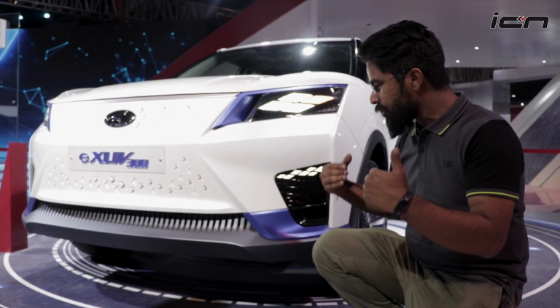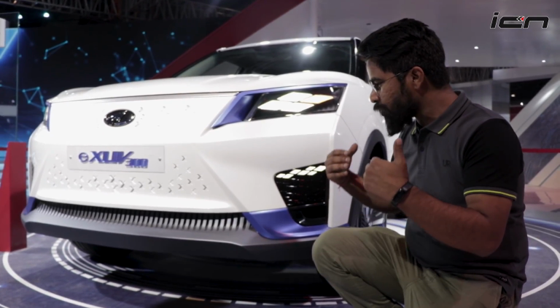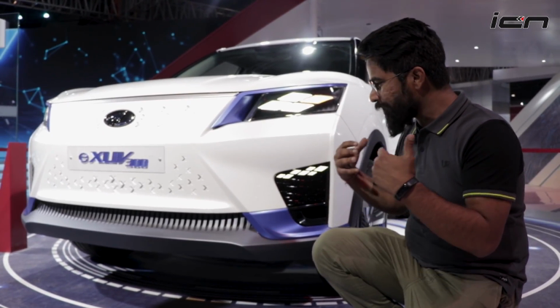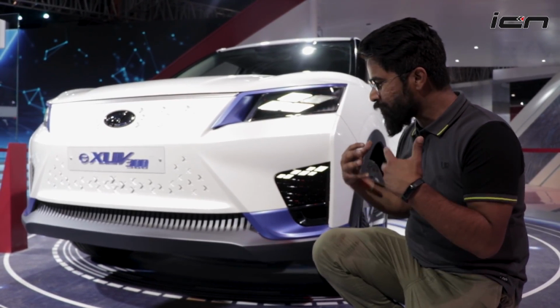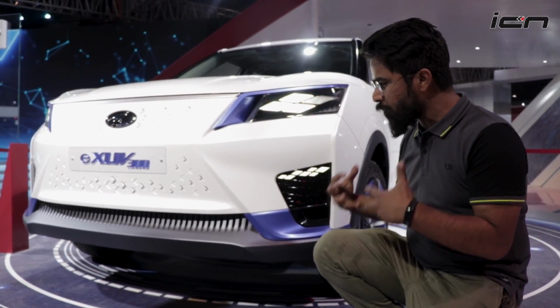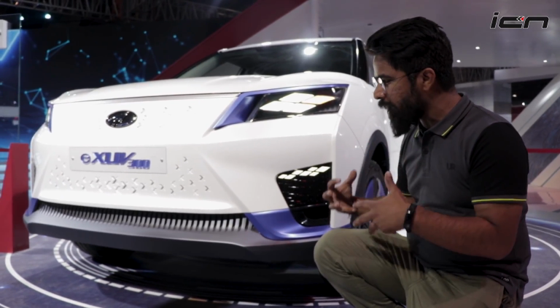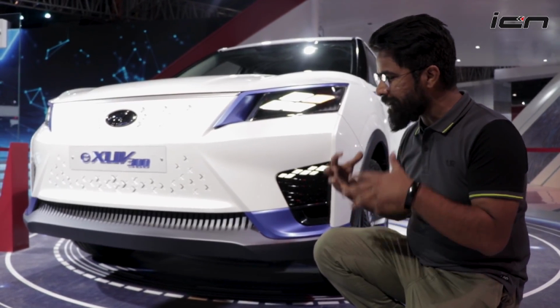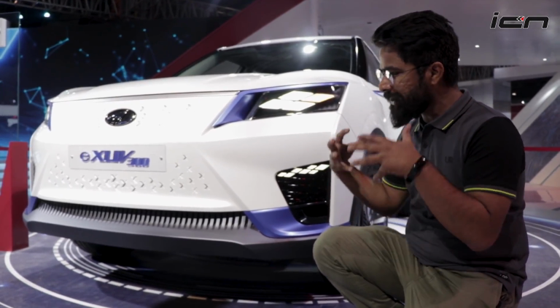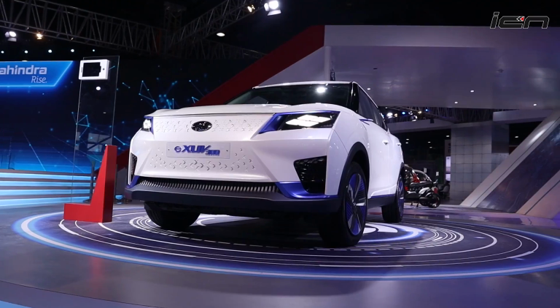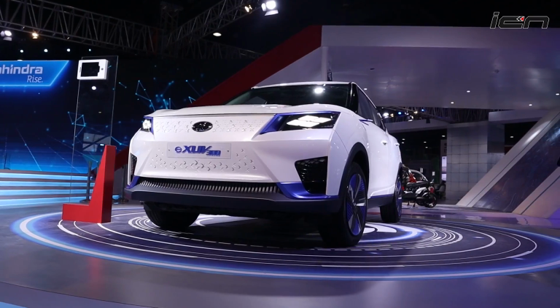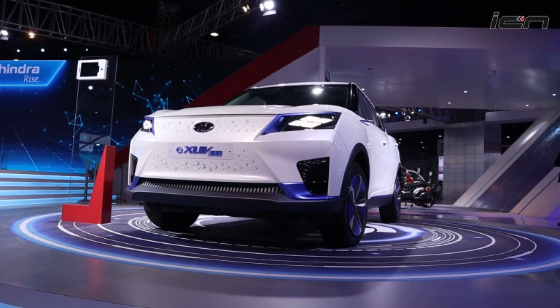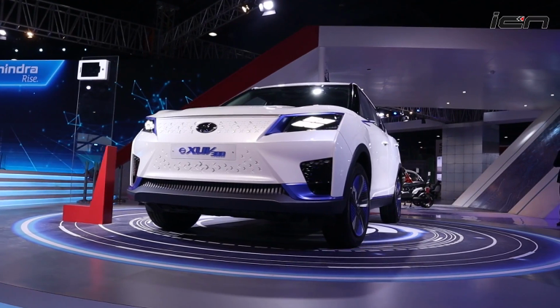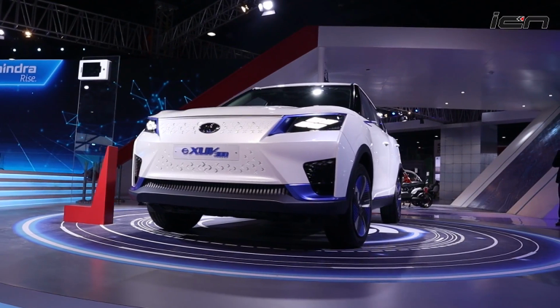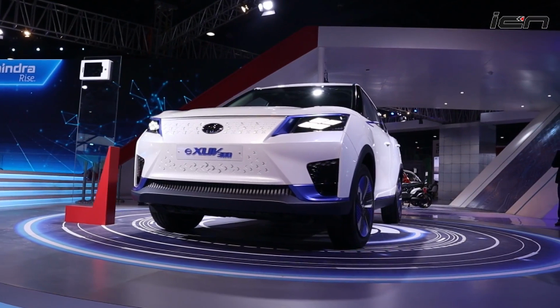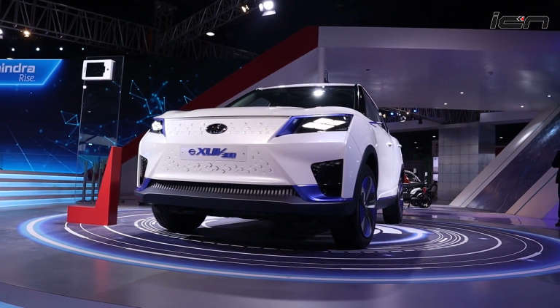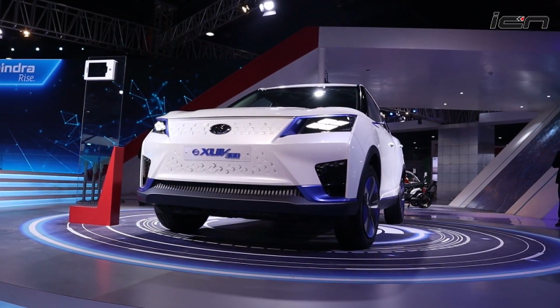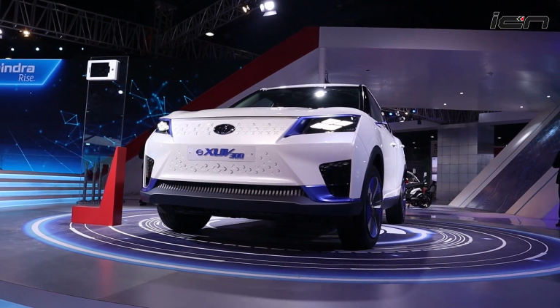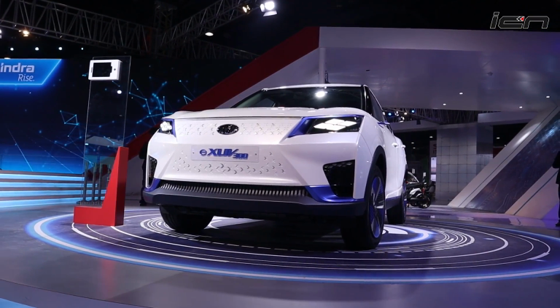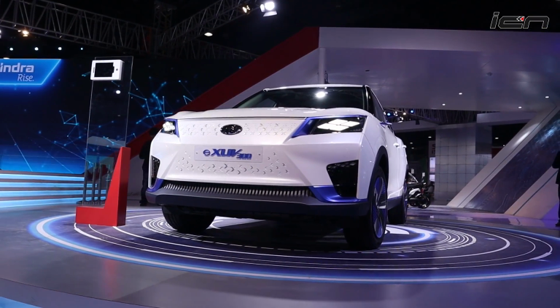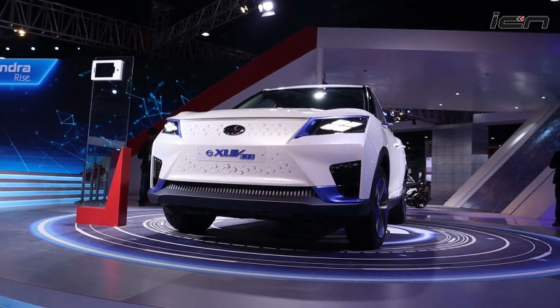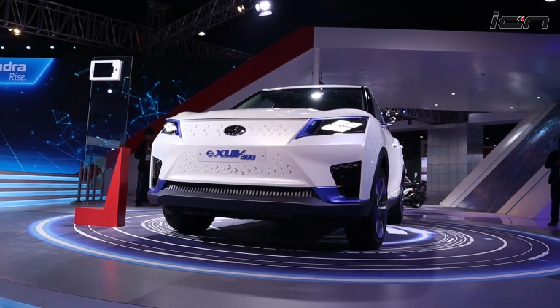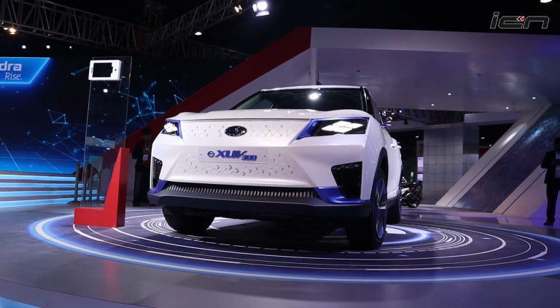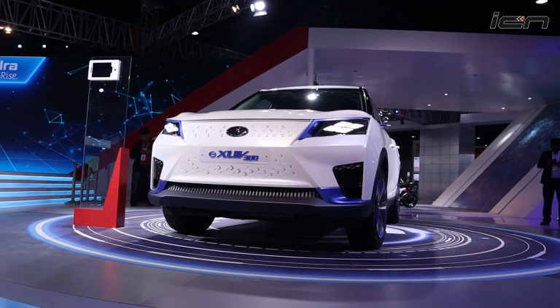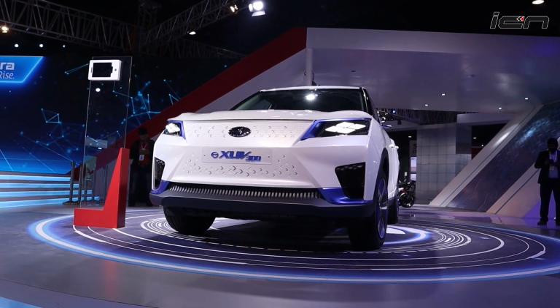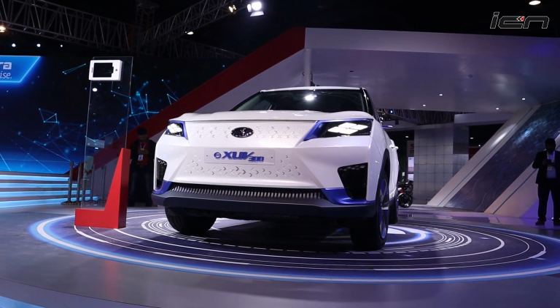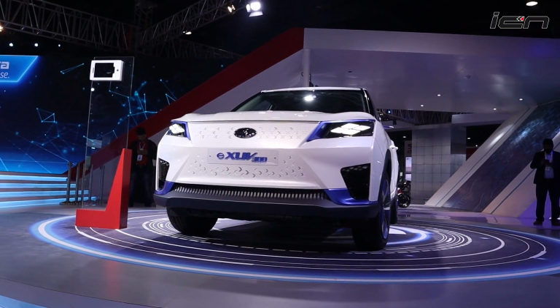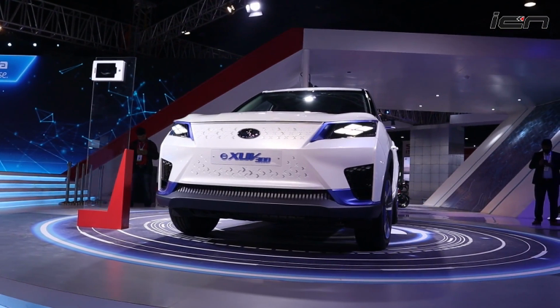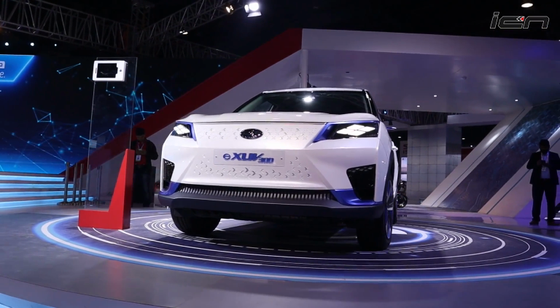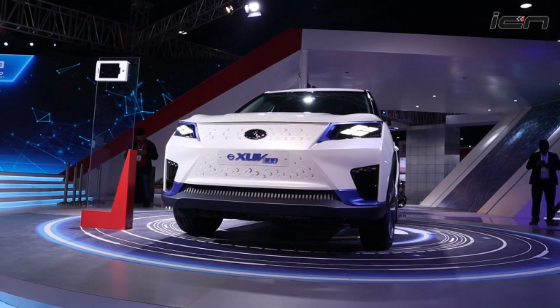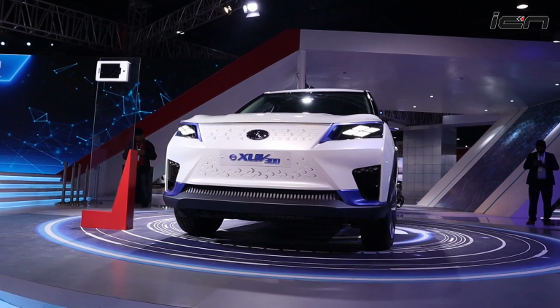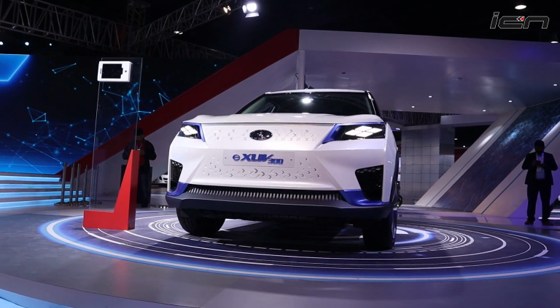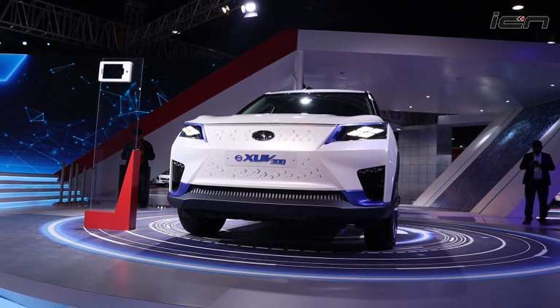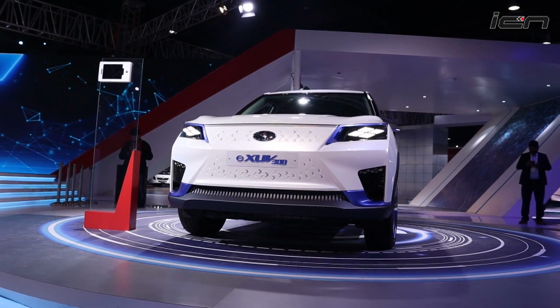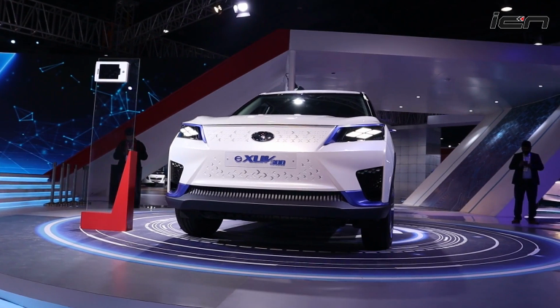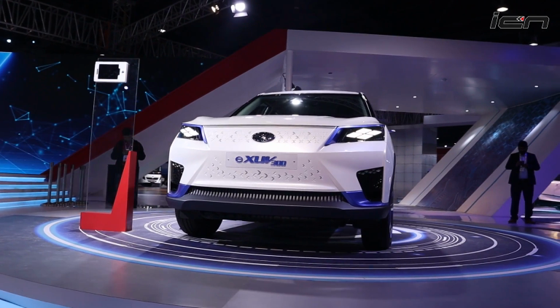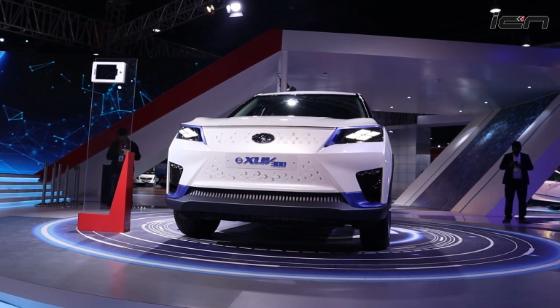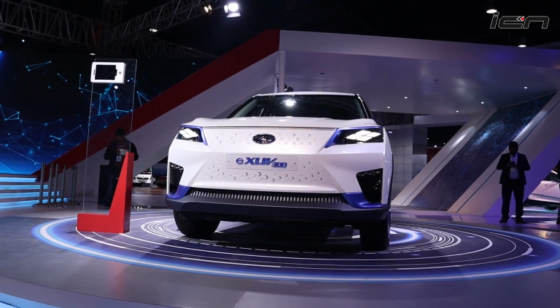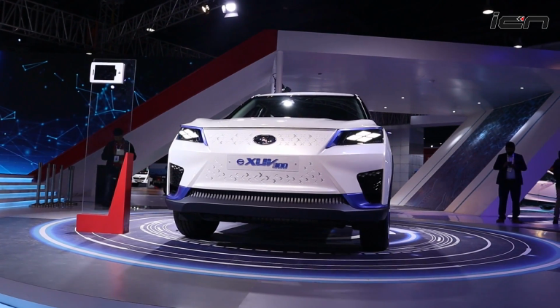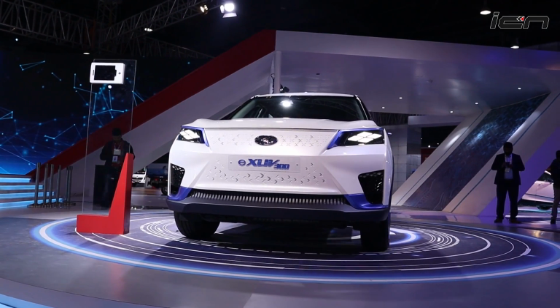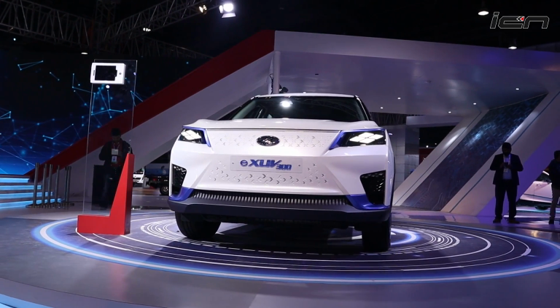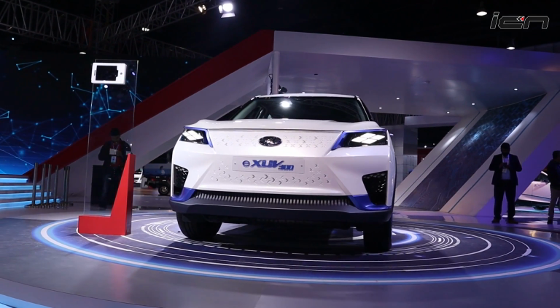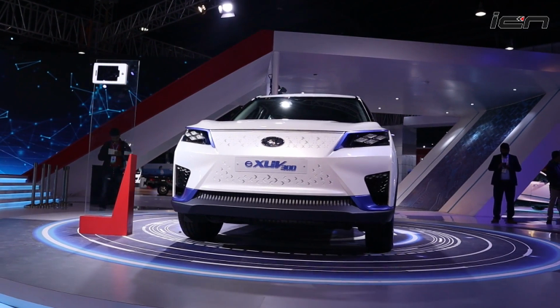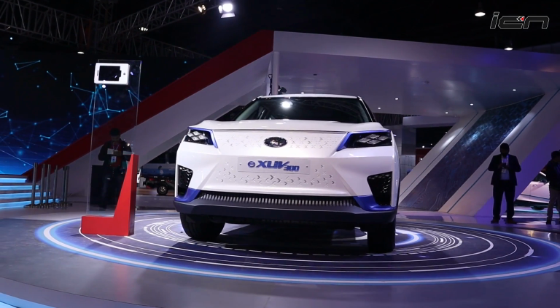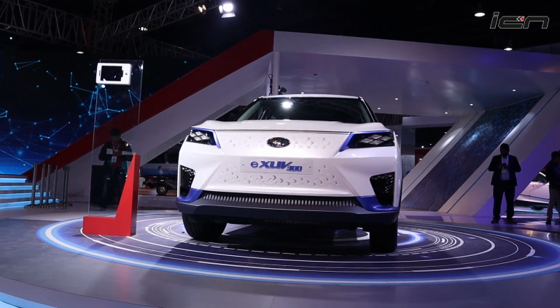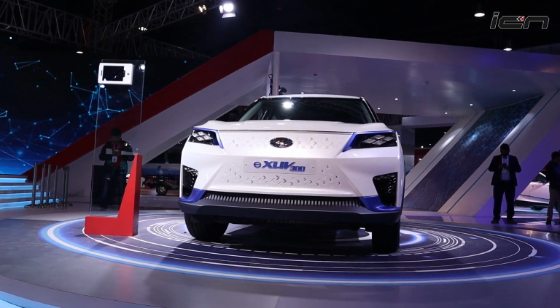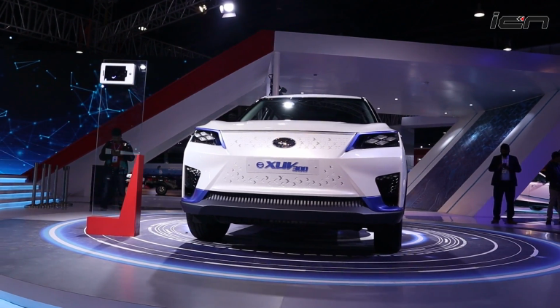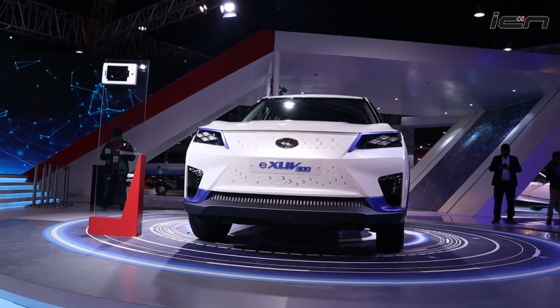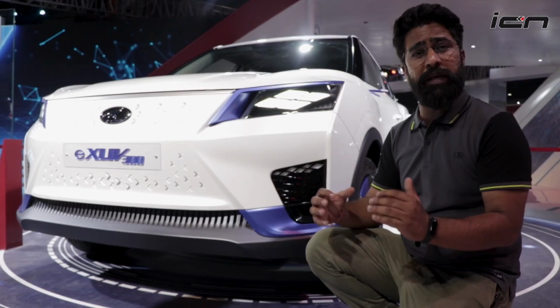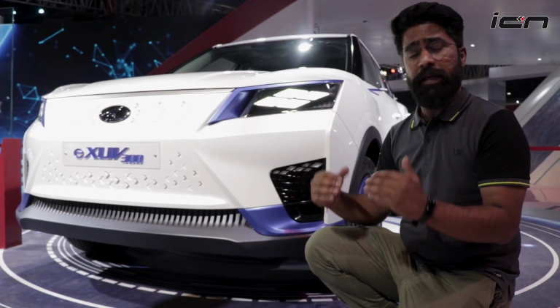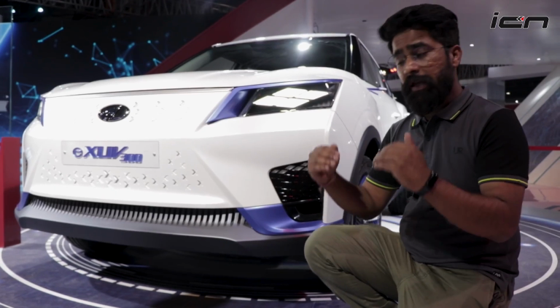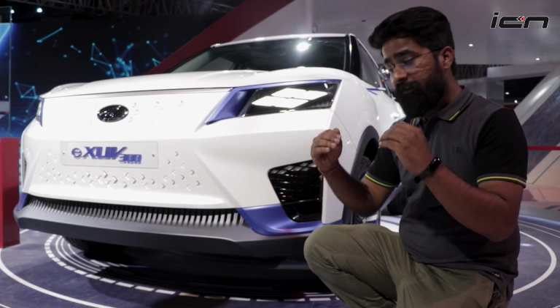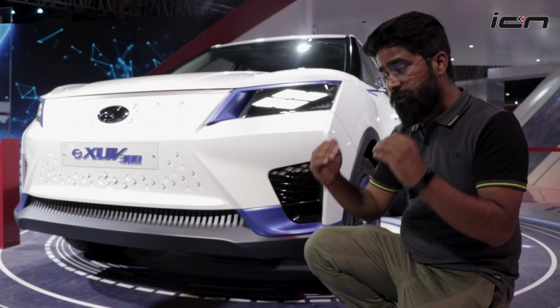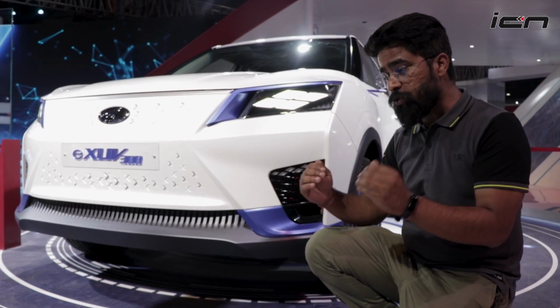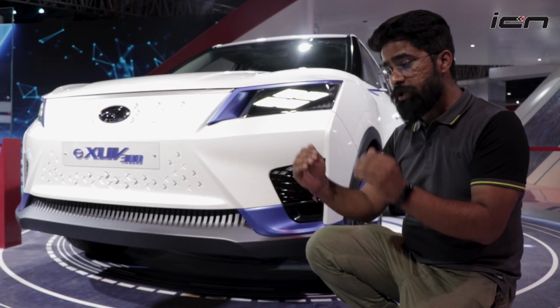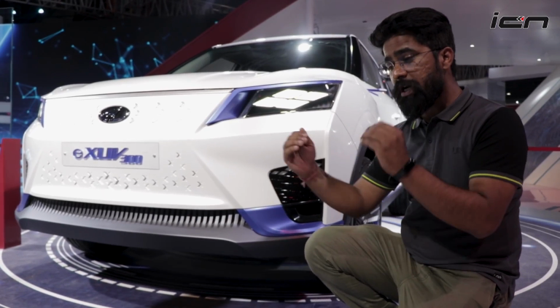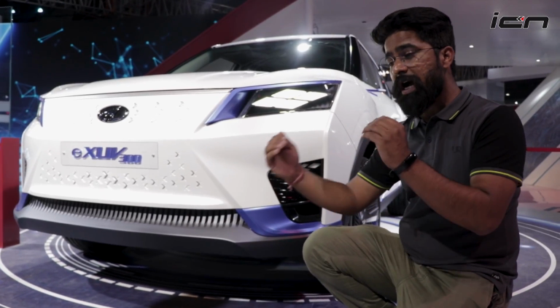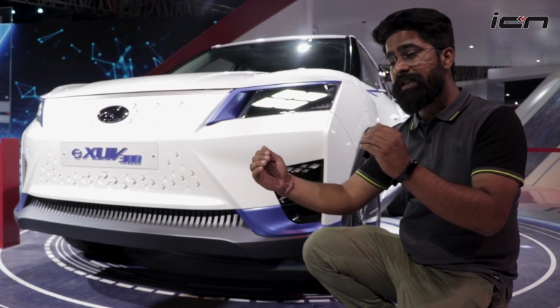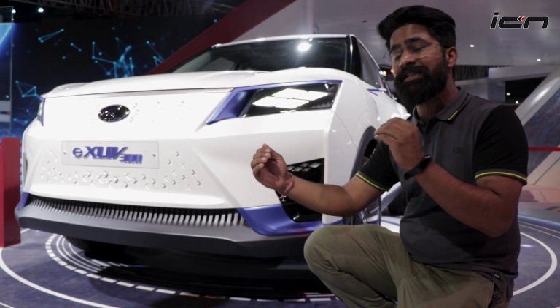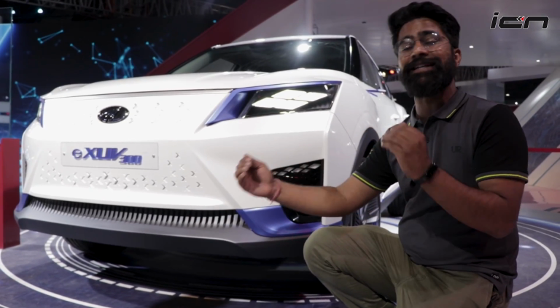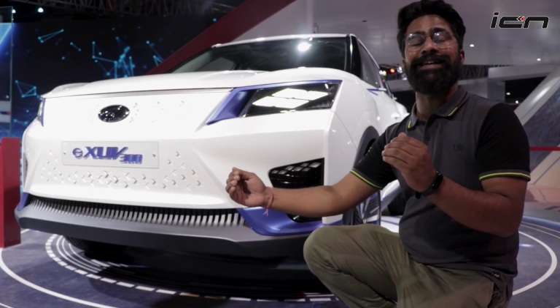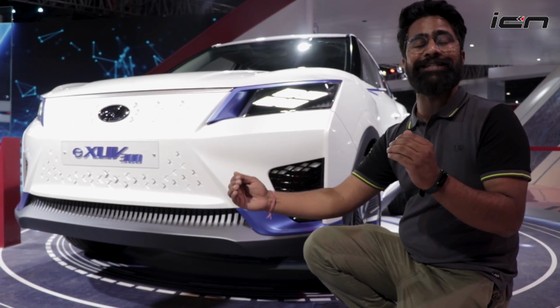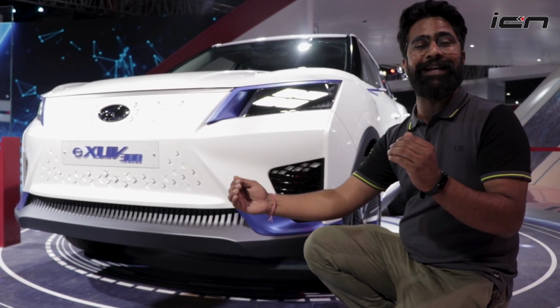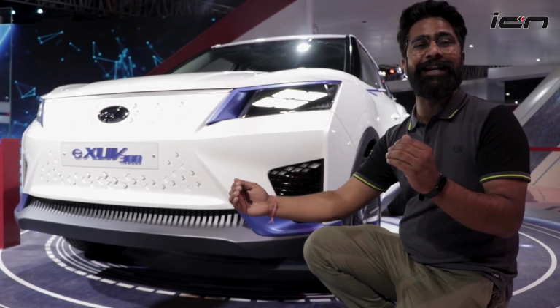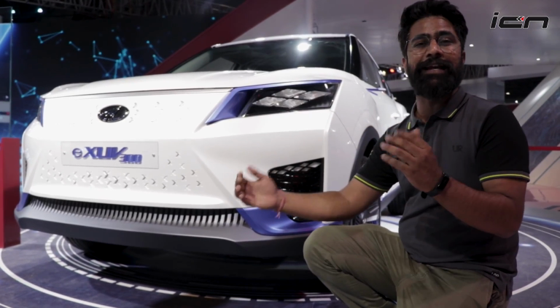So in short, these cars have been given a futuristic look because electric cars represent the future. This is exactly the direction Mahindra has taken with this design.